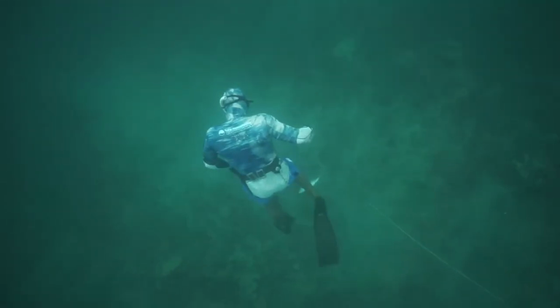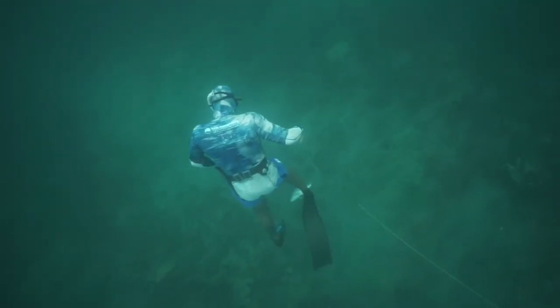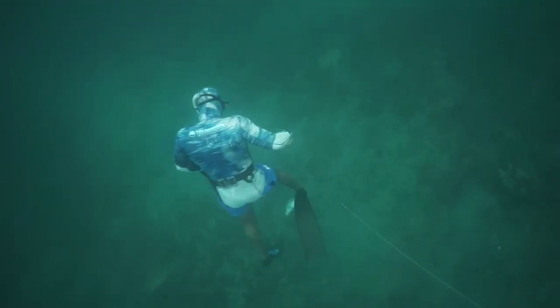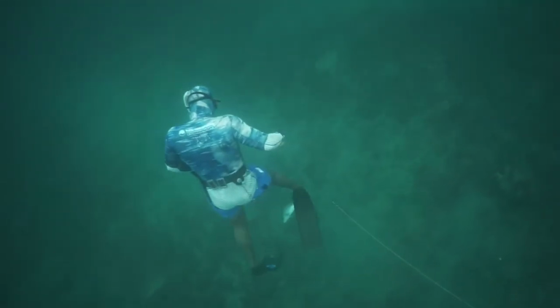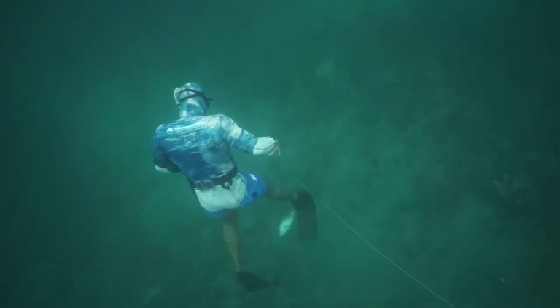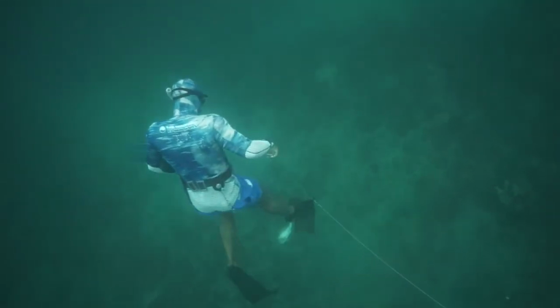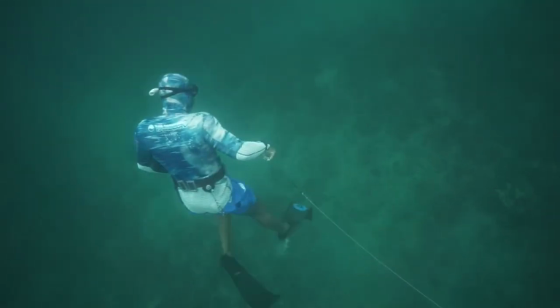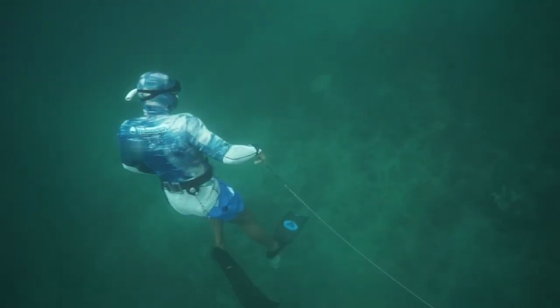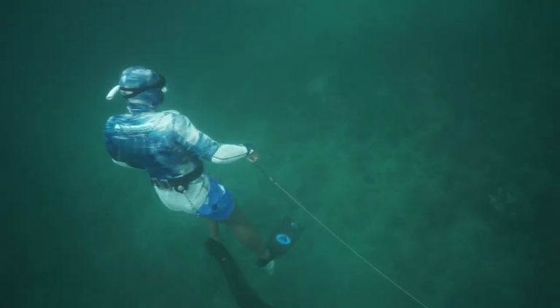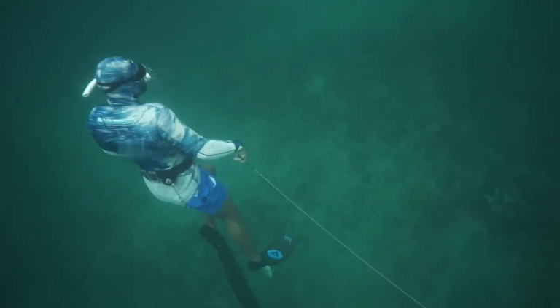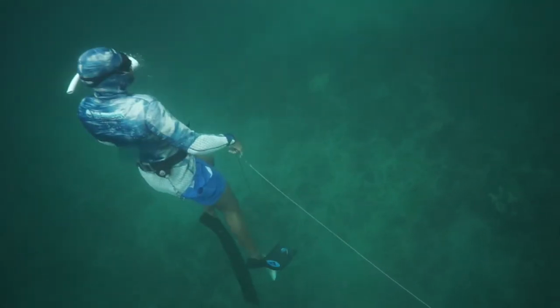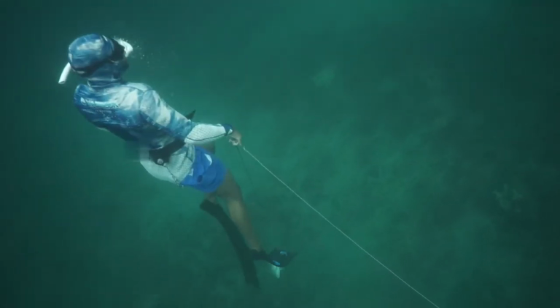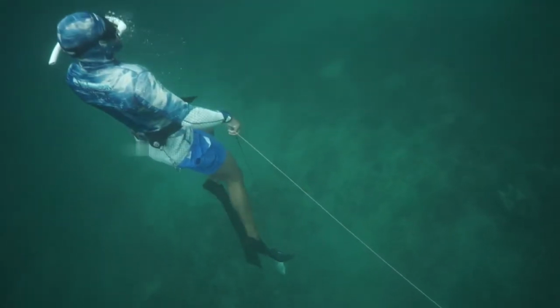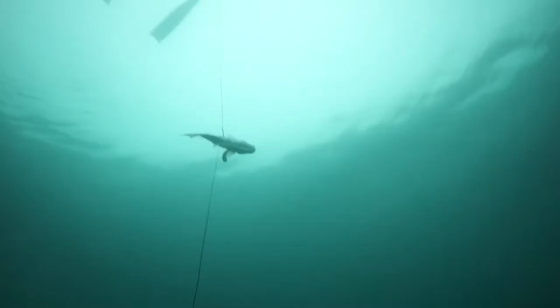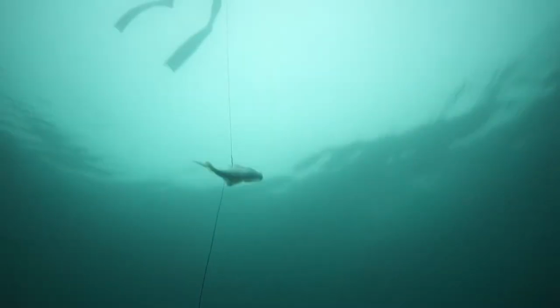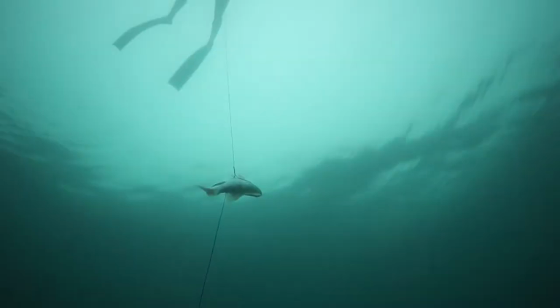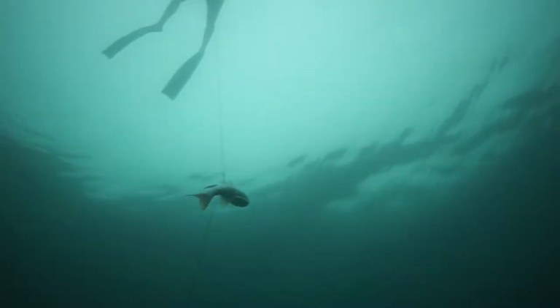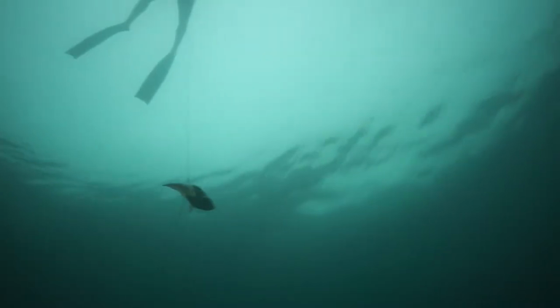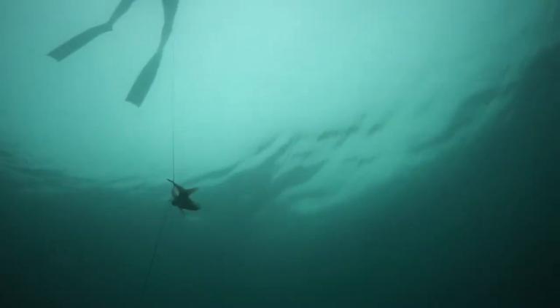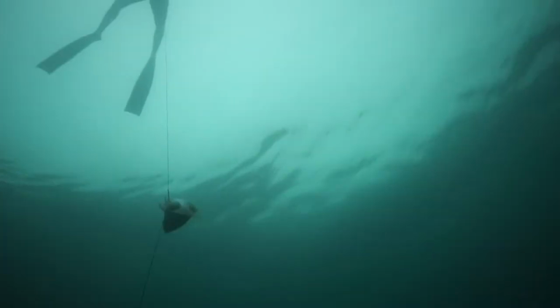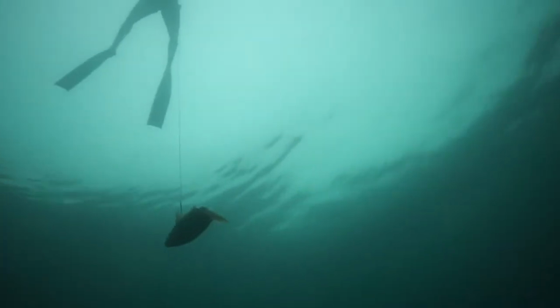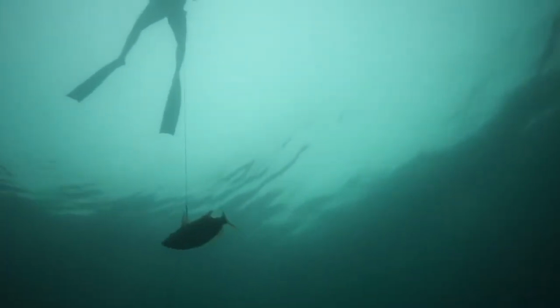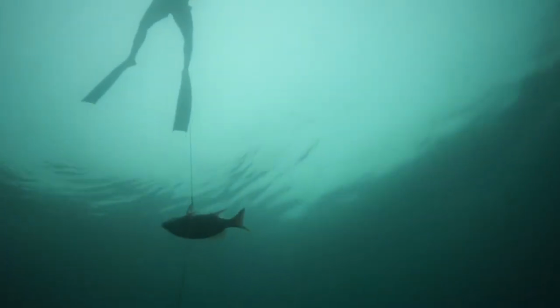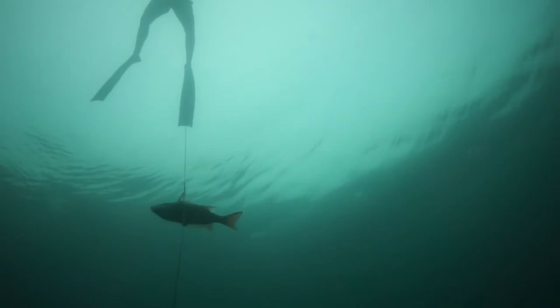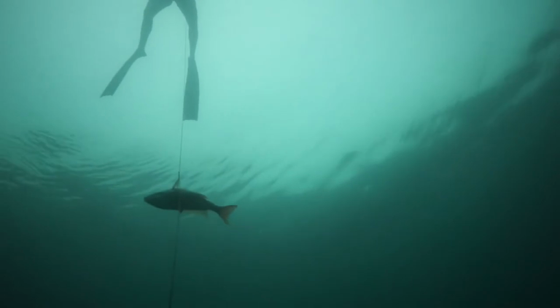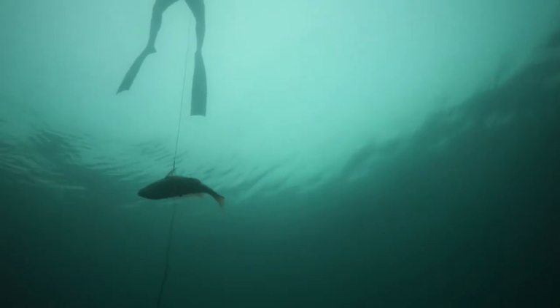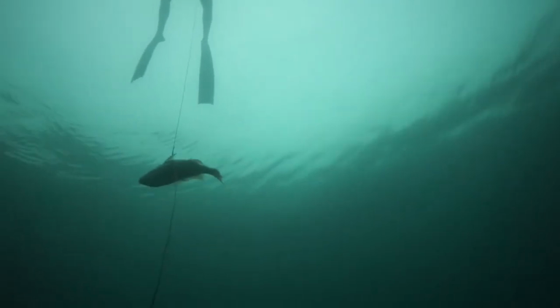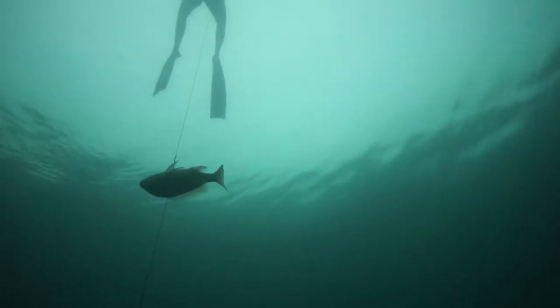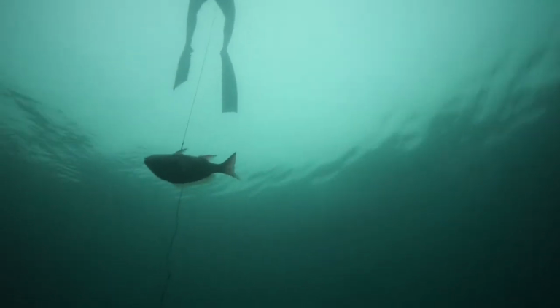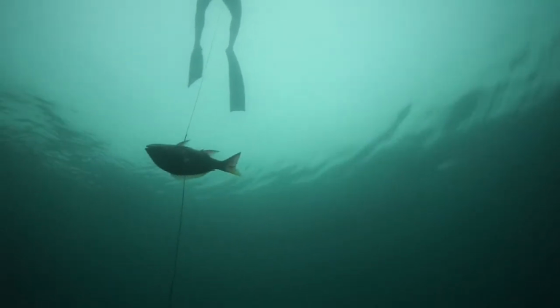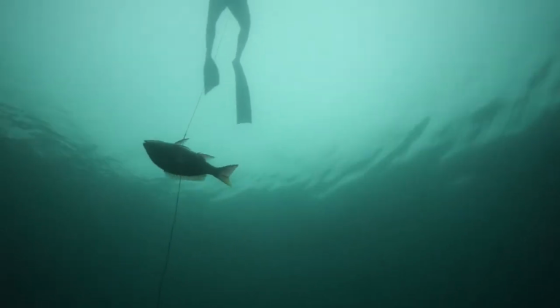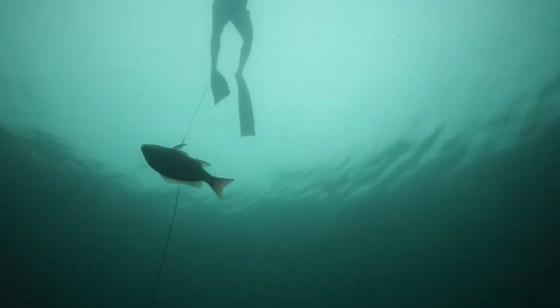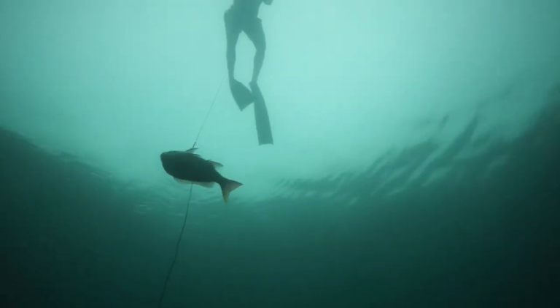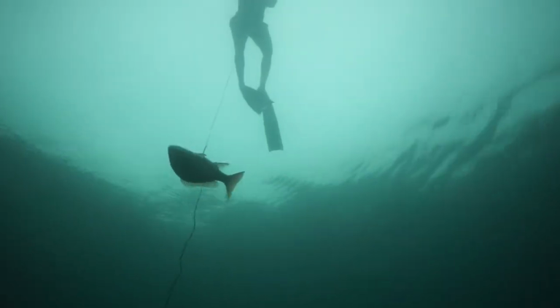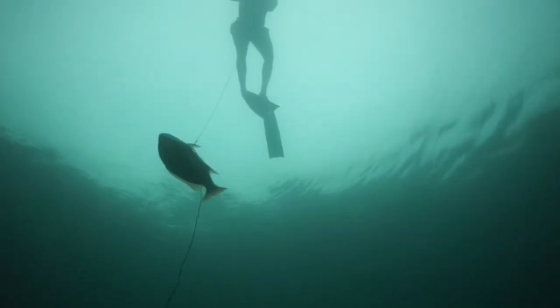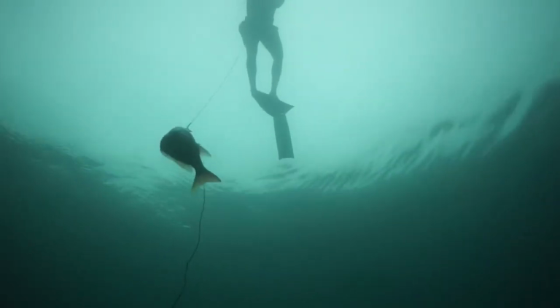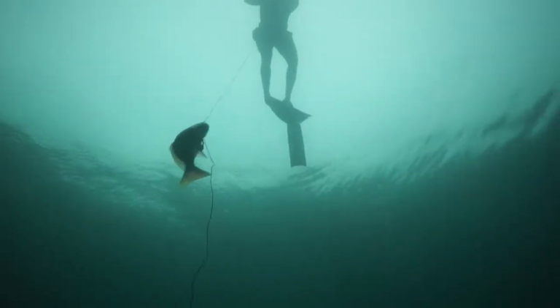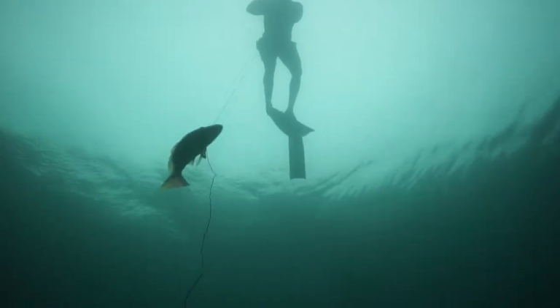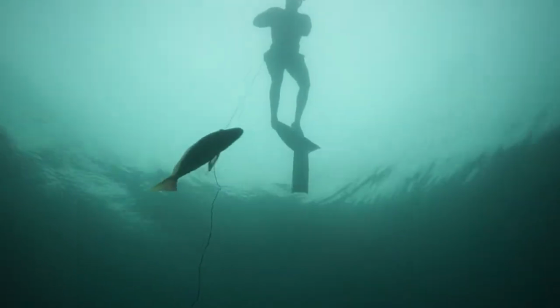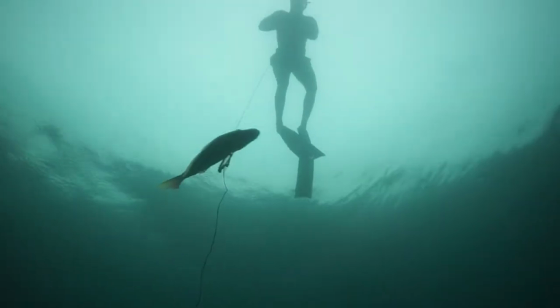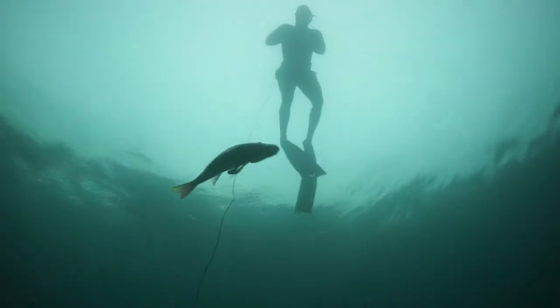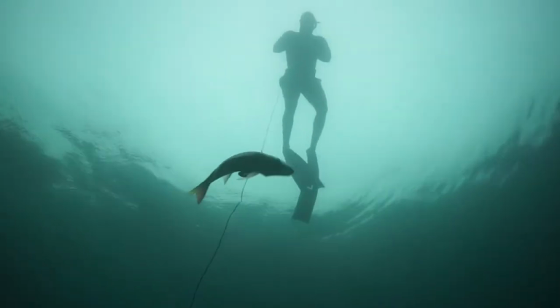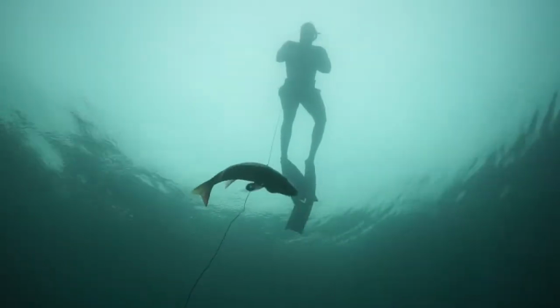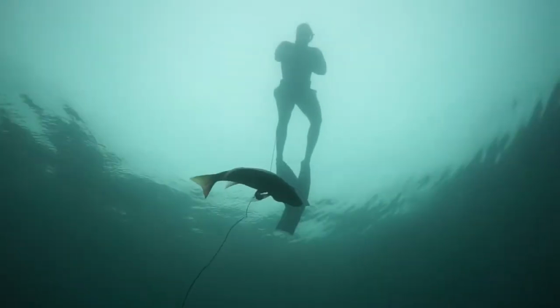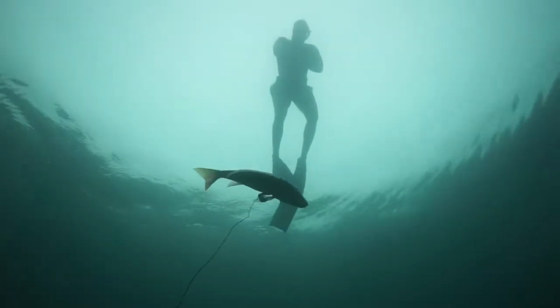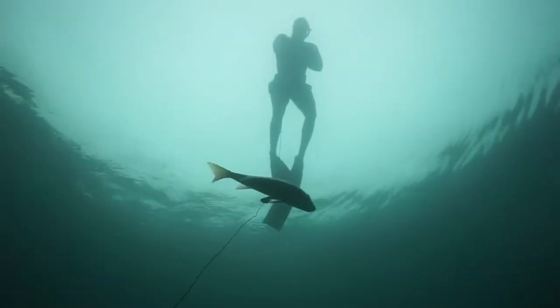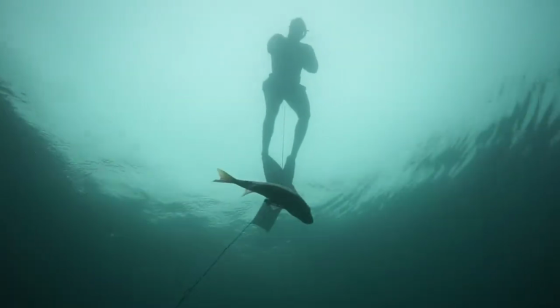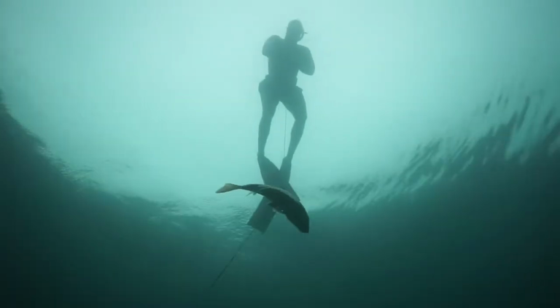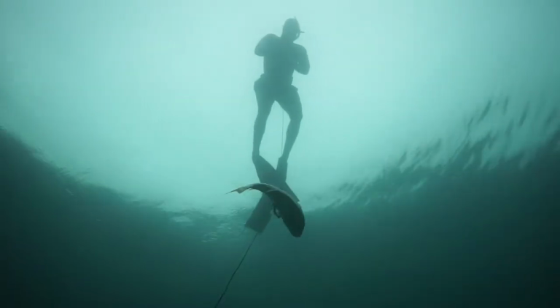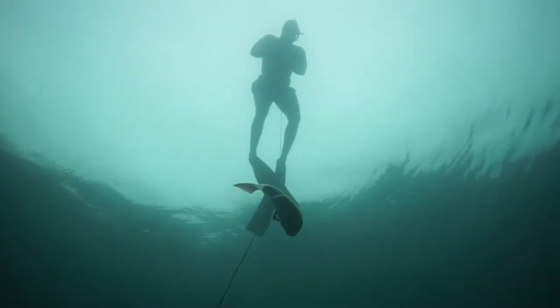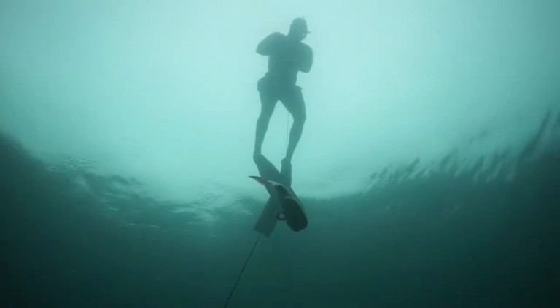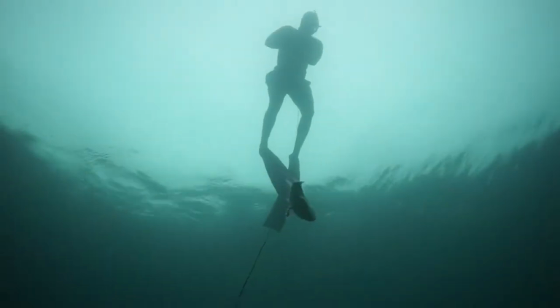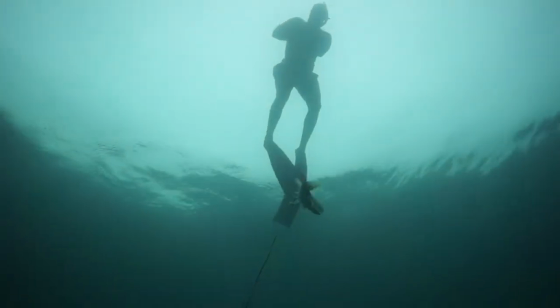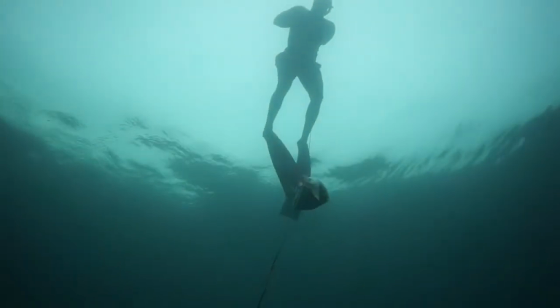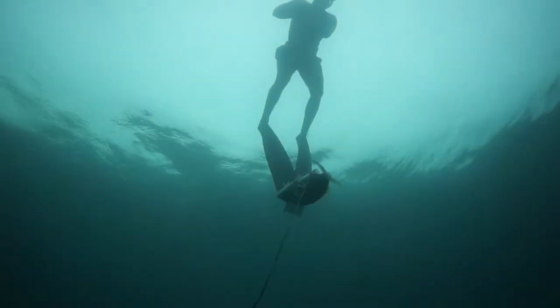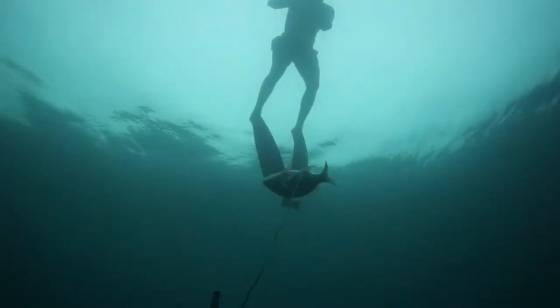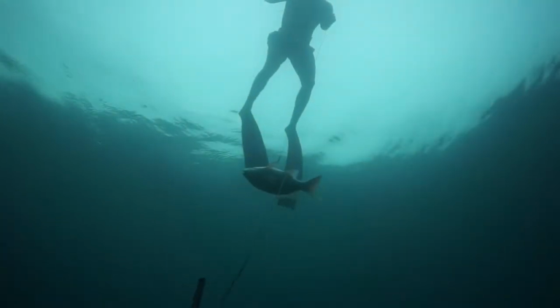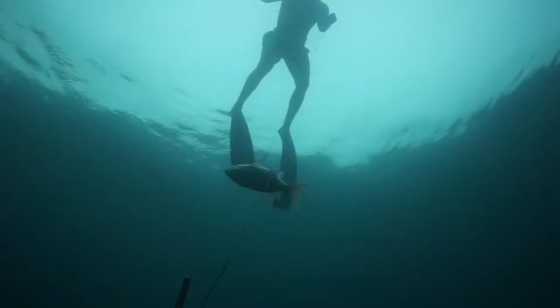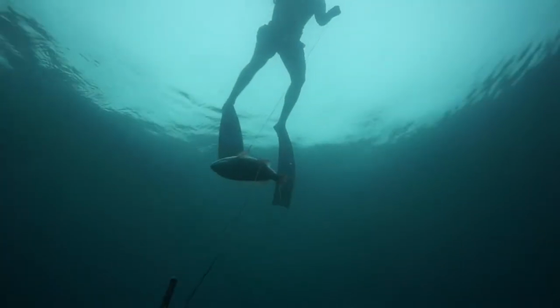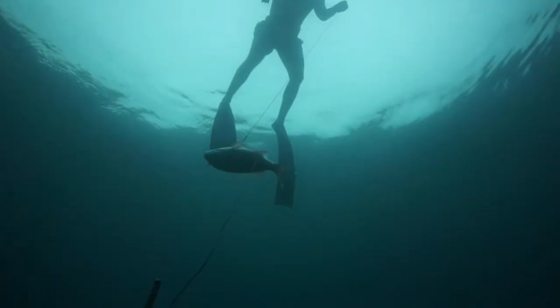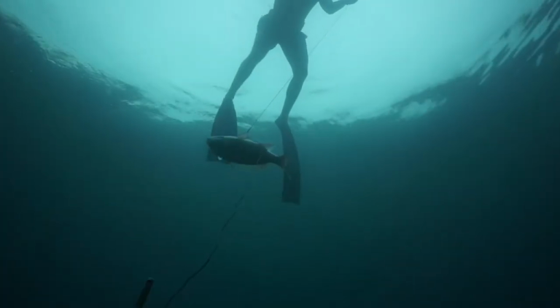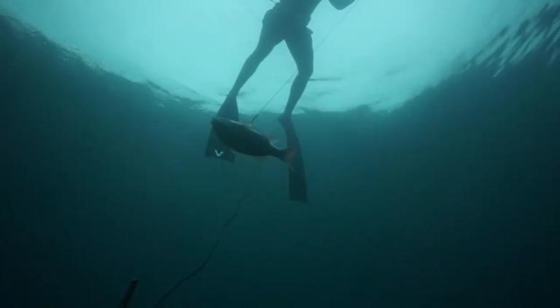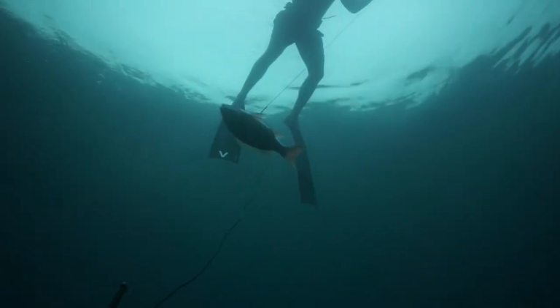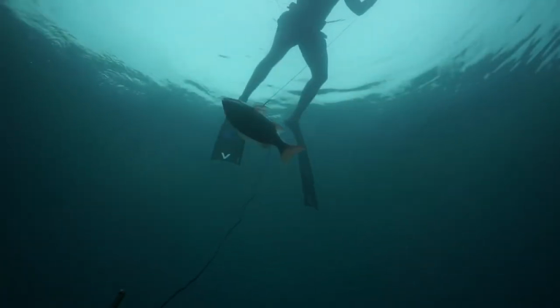He gets the fish — it ended up being 19 and a half inches, so a nice size mutton for a shore dive. Really happy about it.